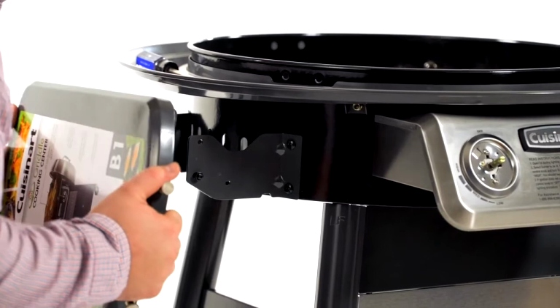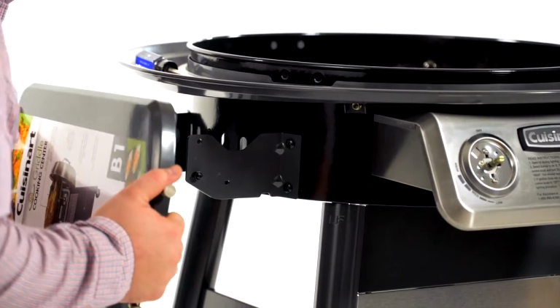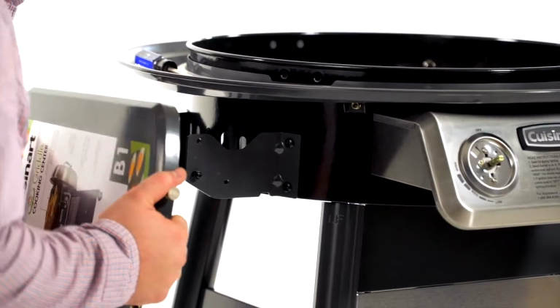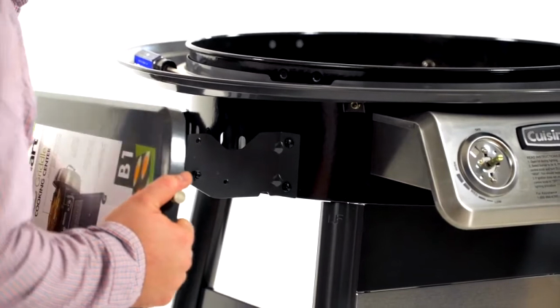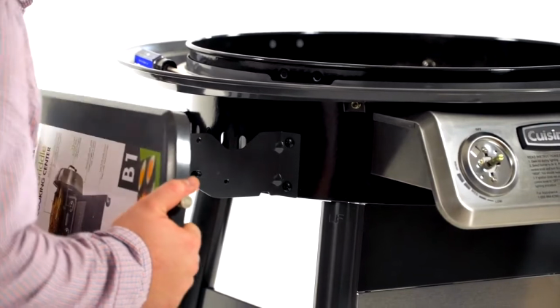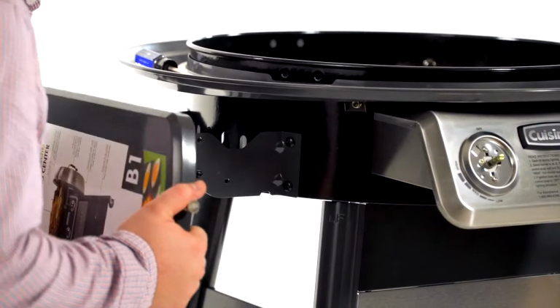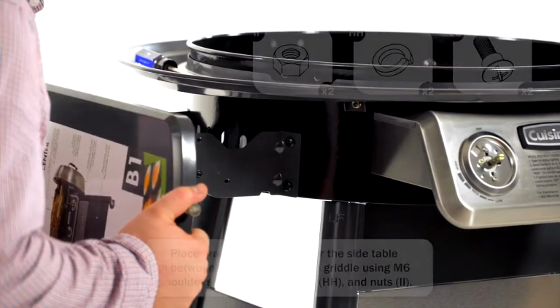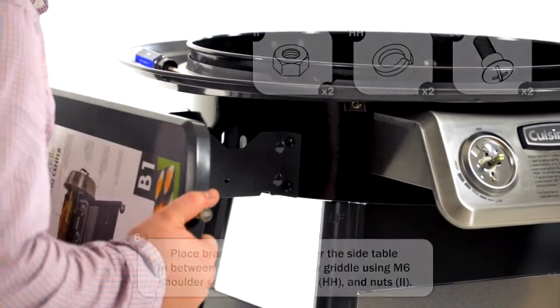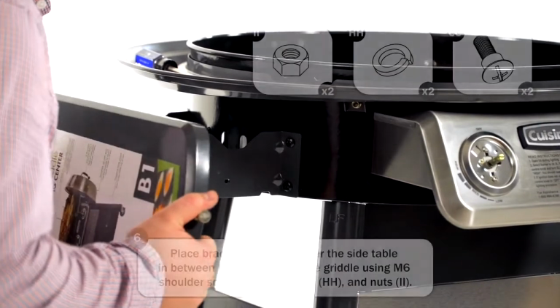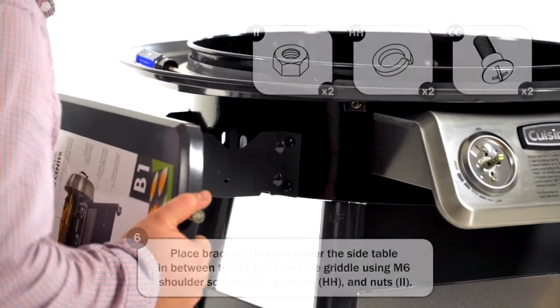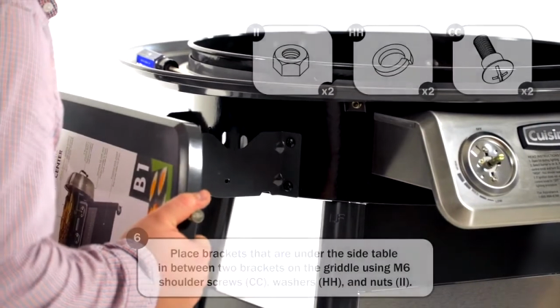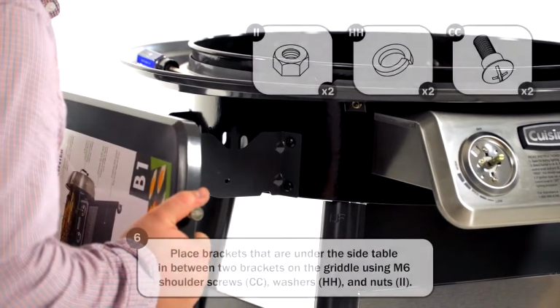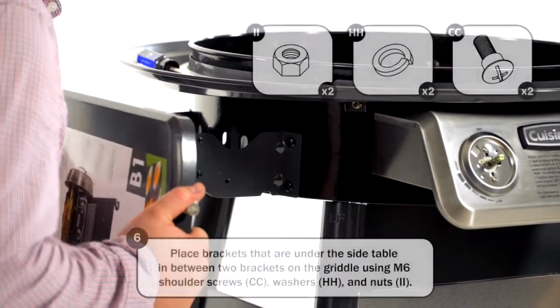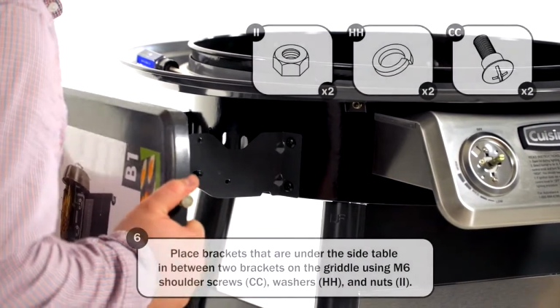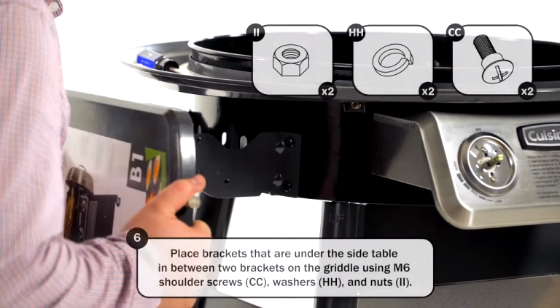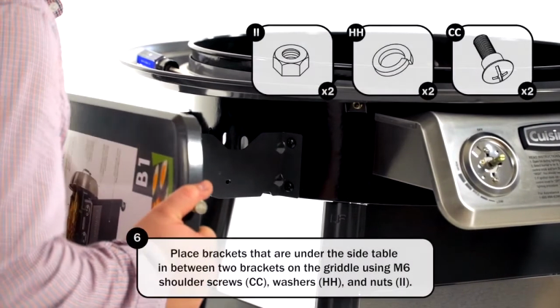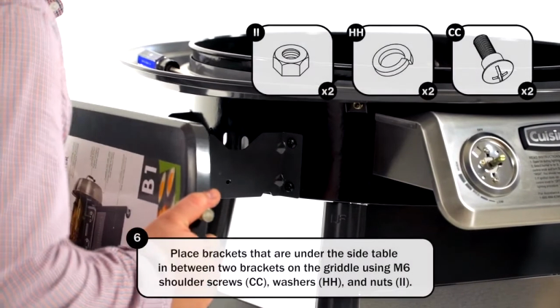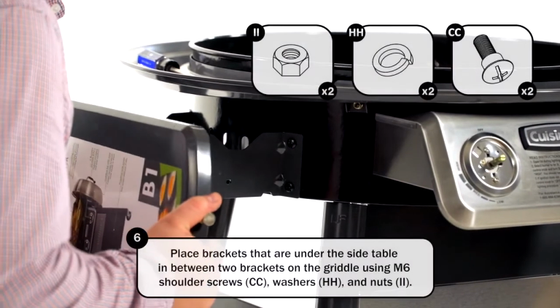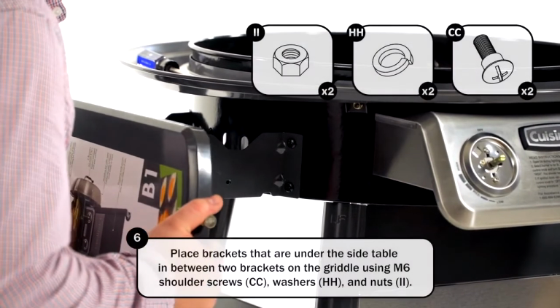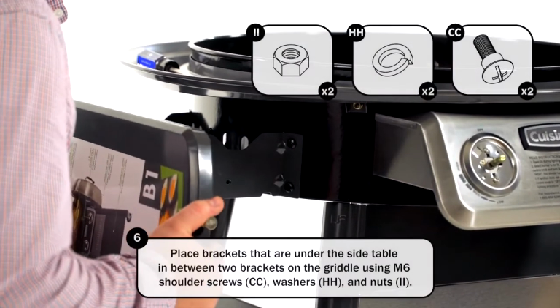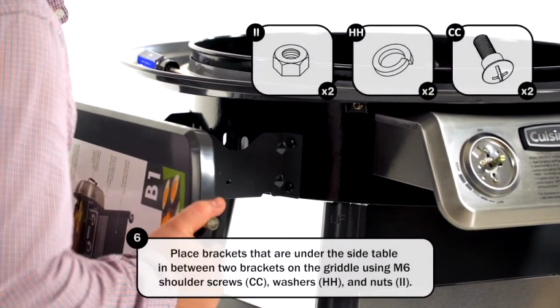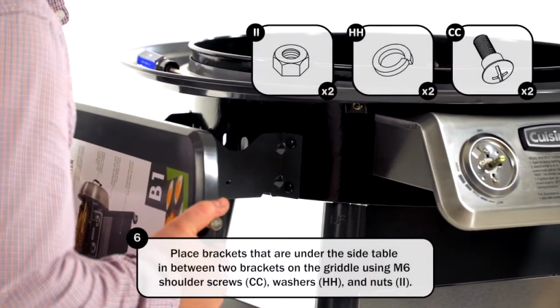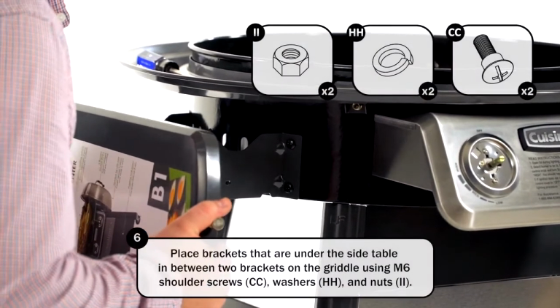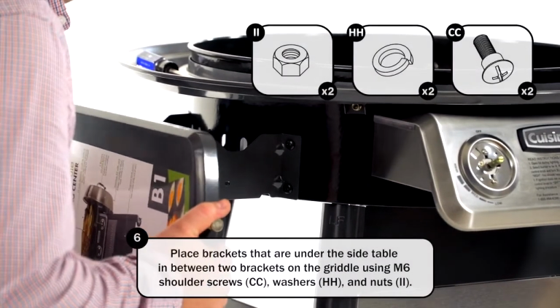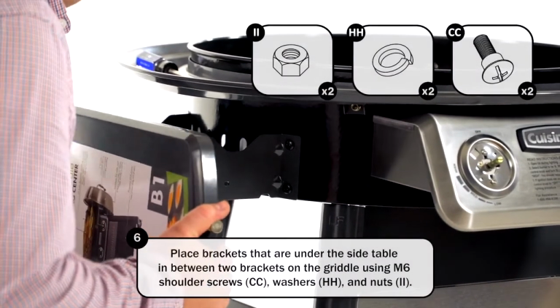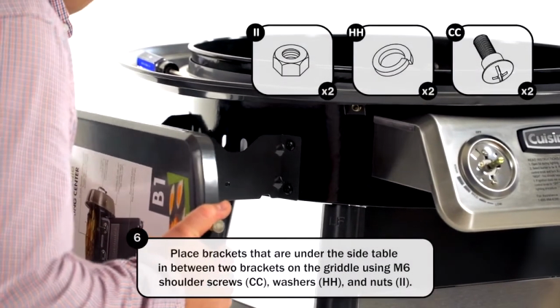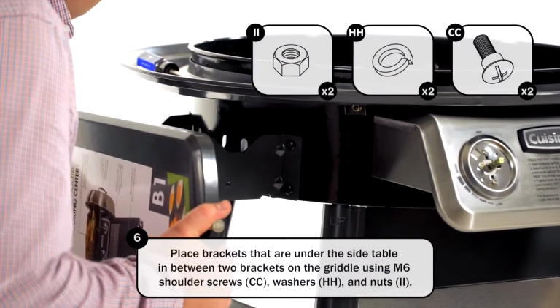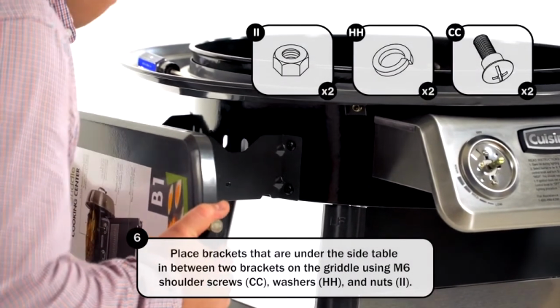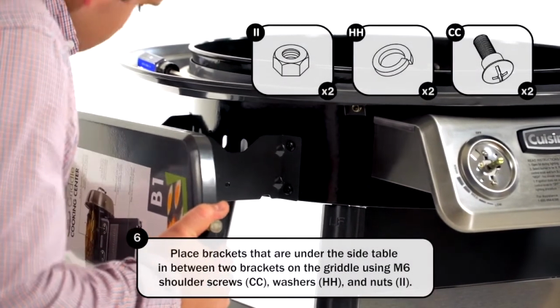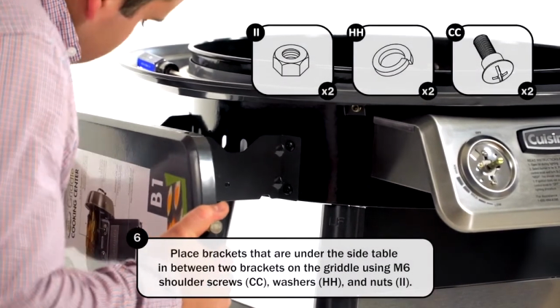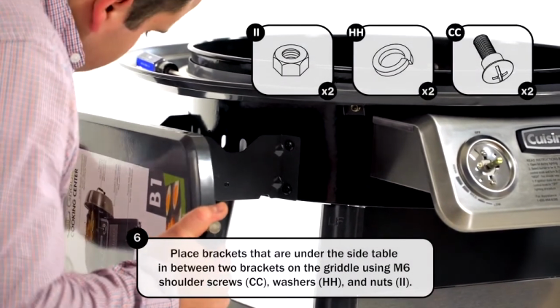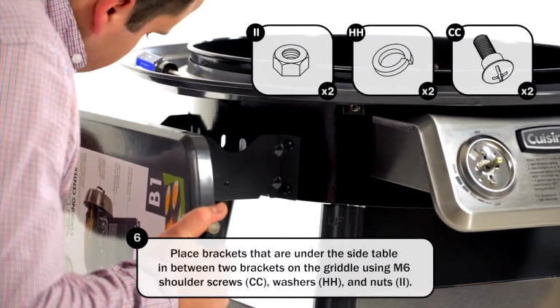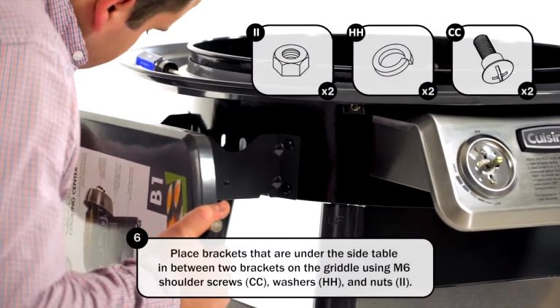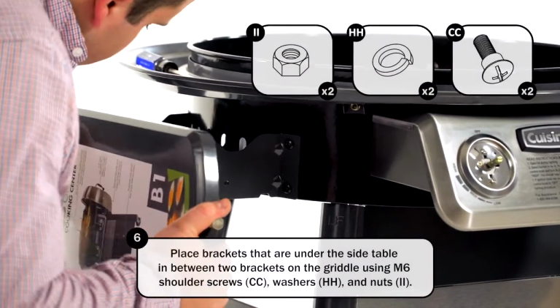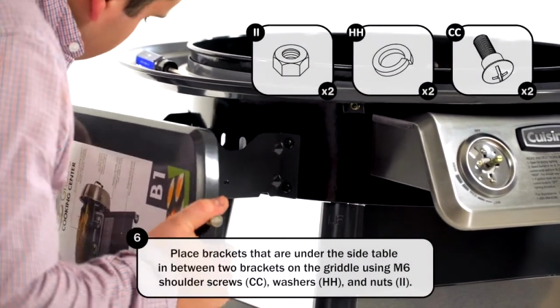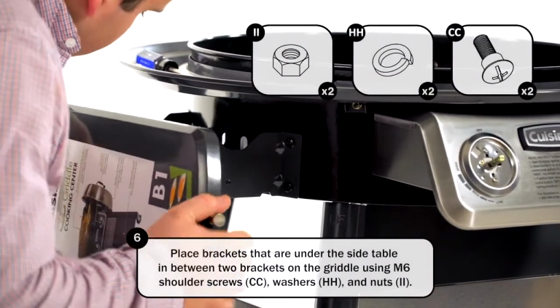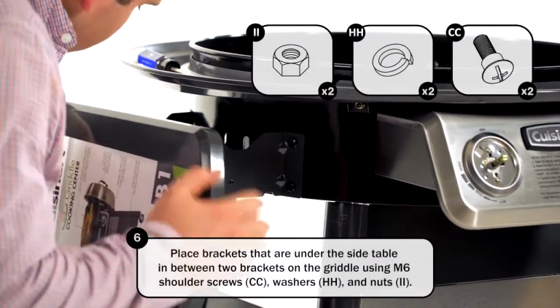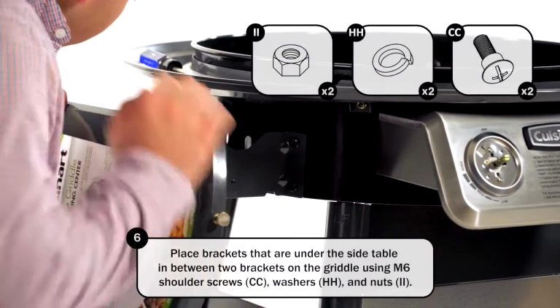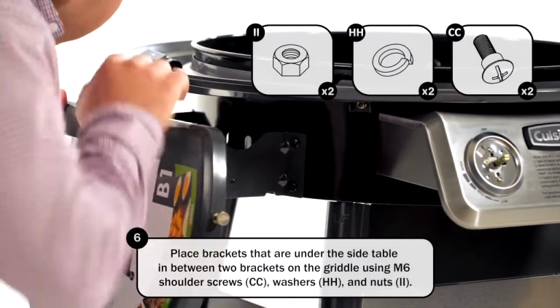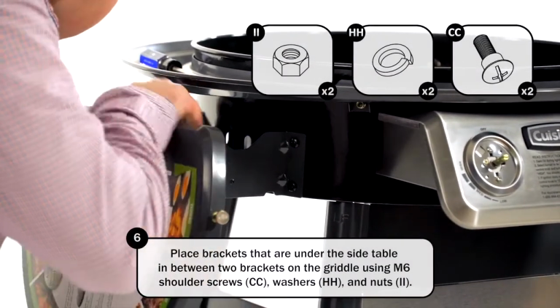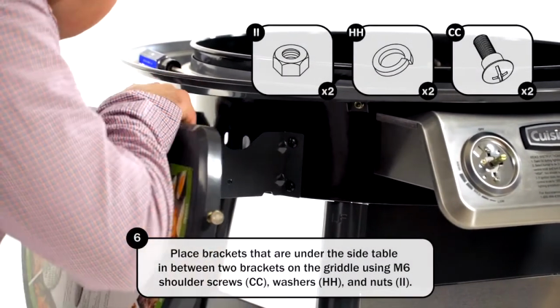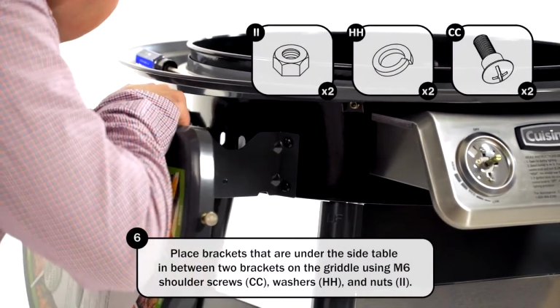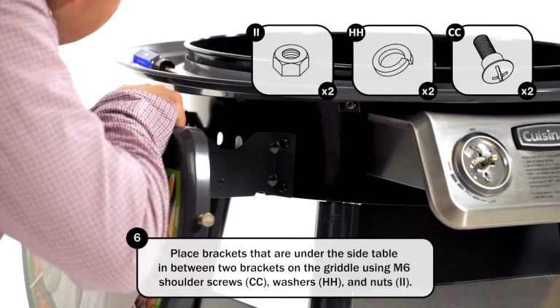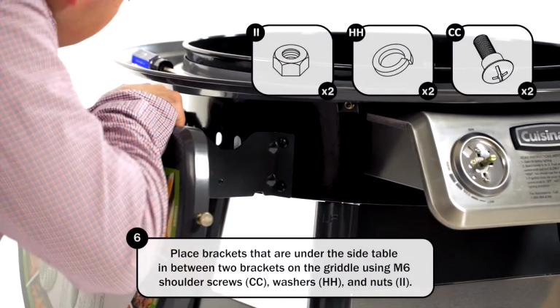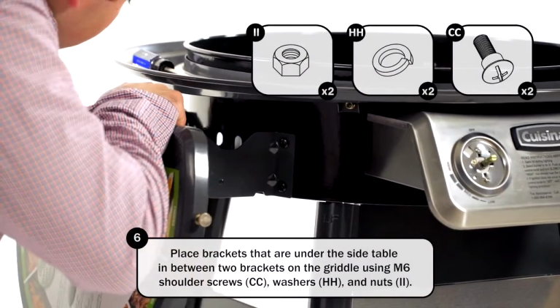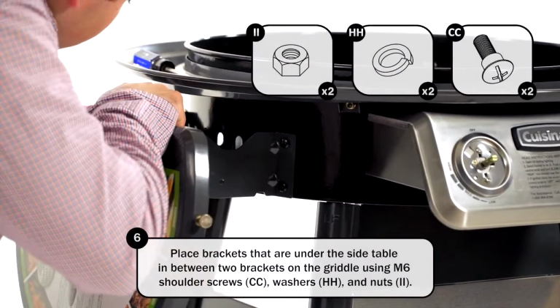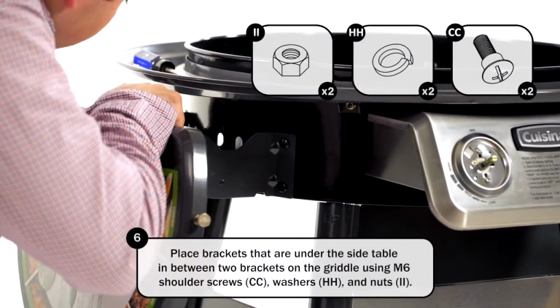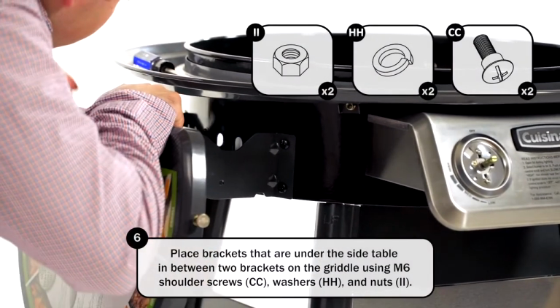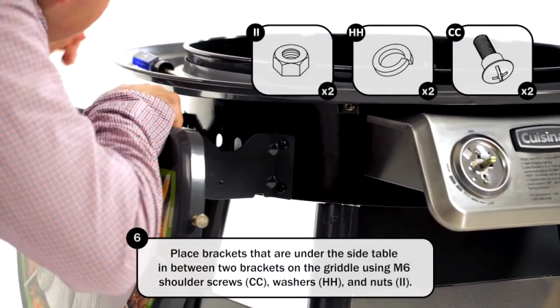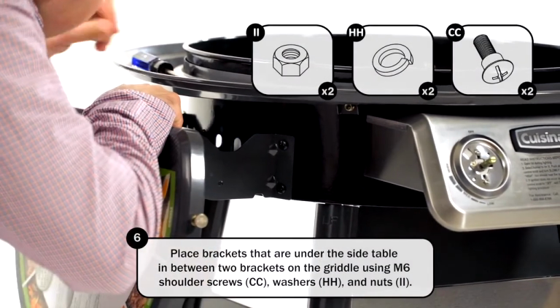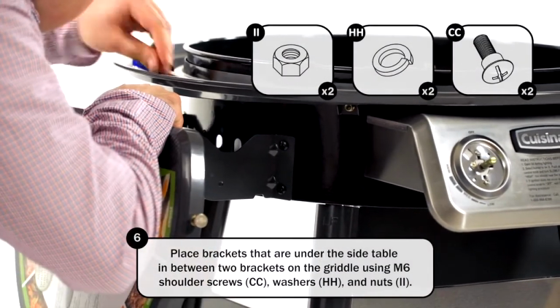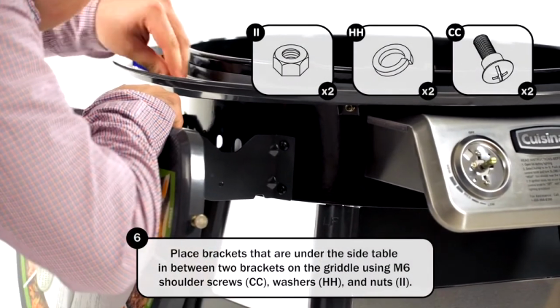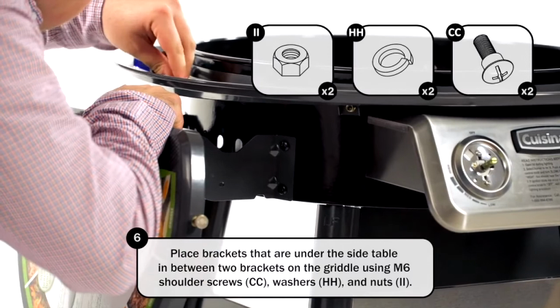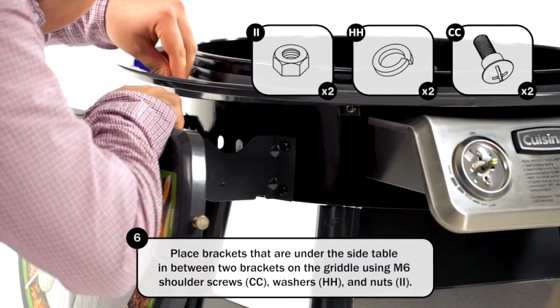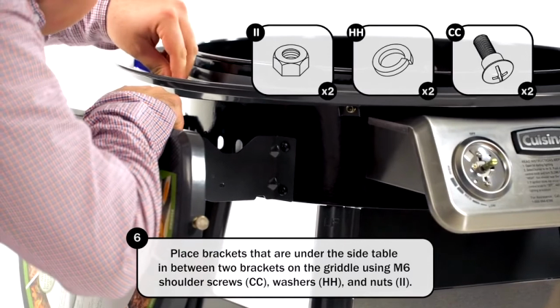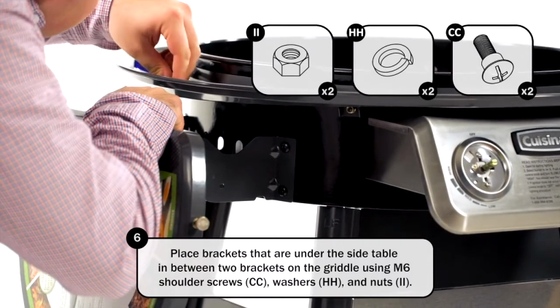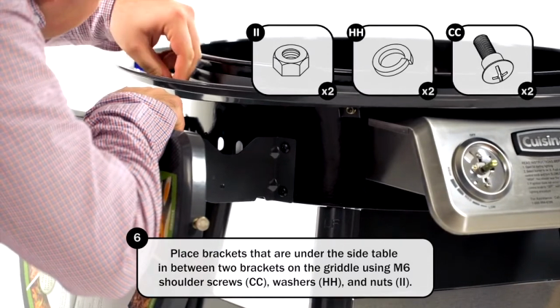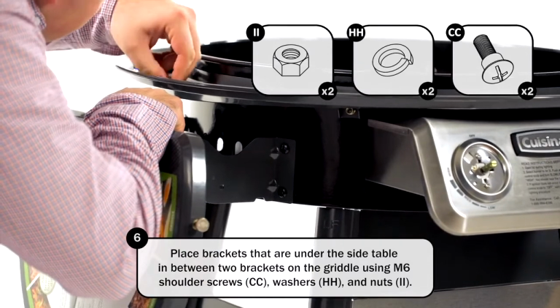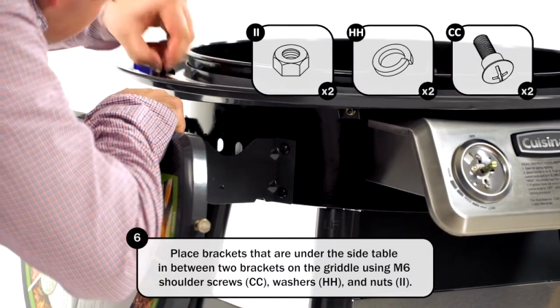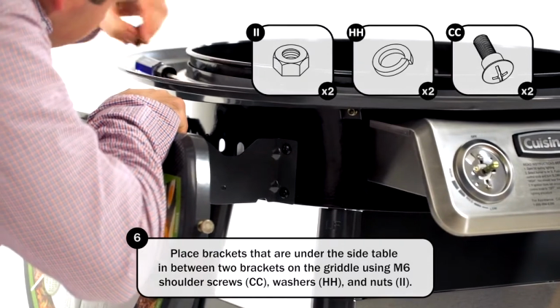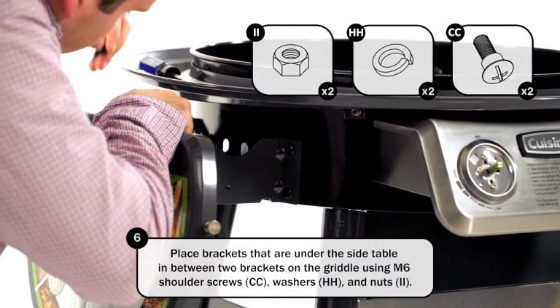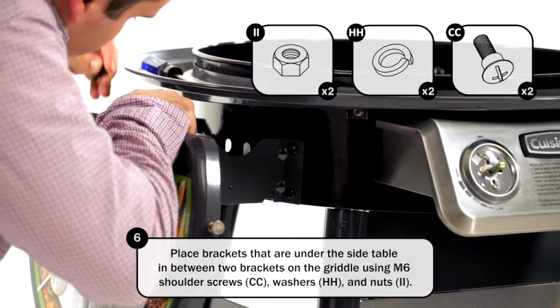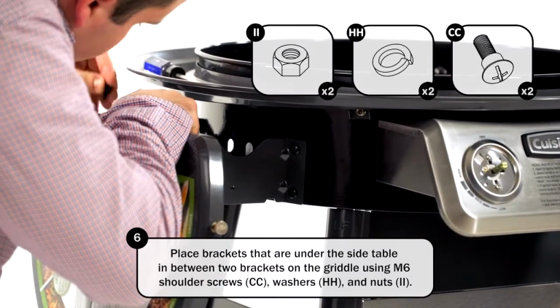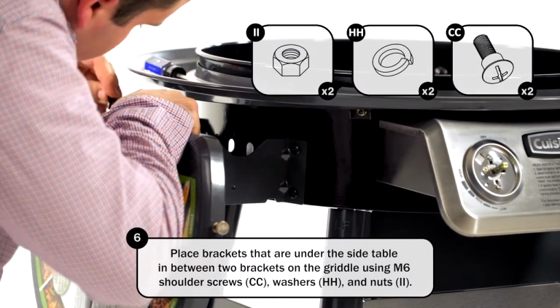Place the brackets that are under the side table in between two brackets on the griddle using M6 shoulder screws, washers, and nuts.